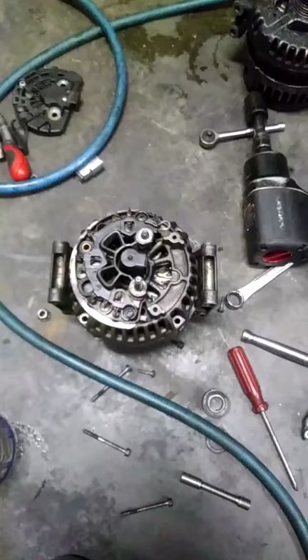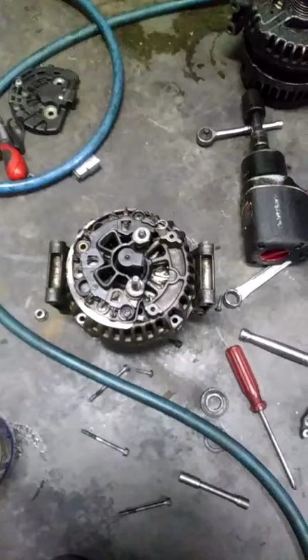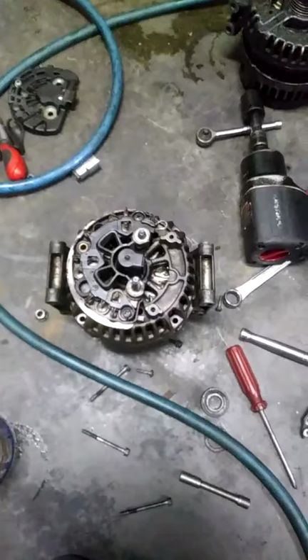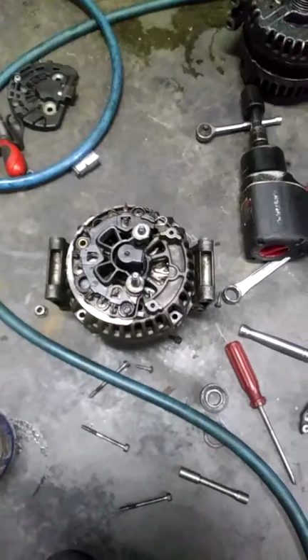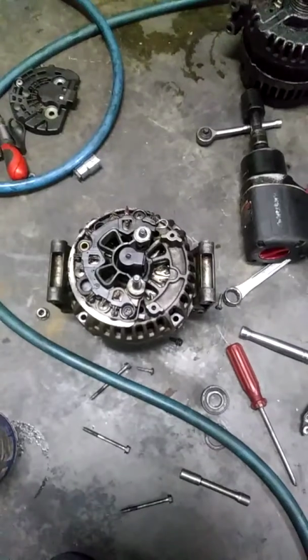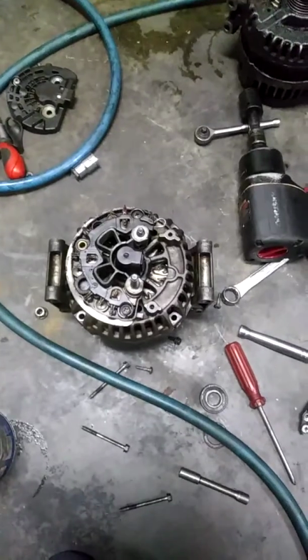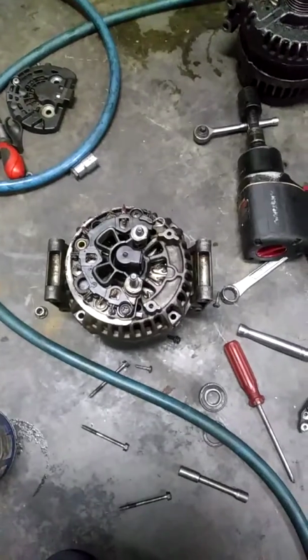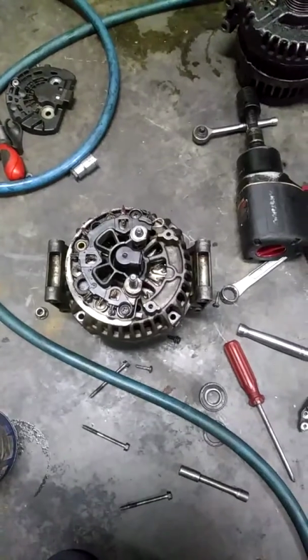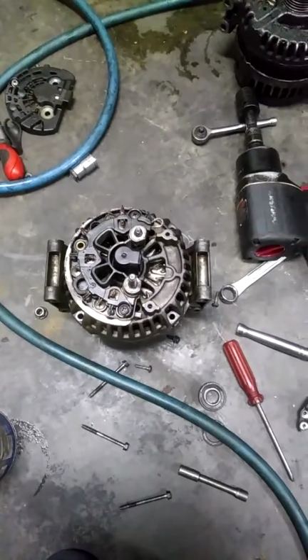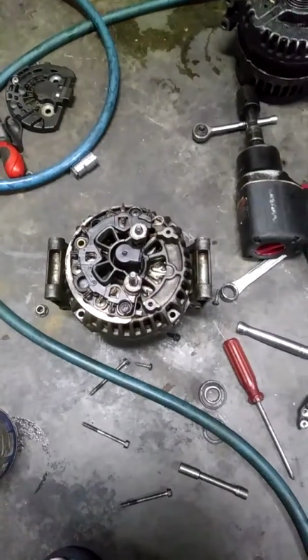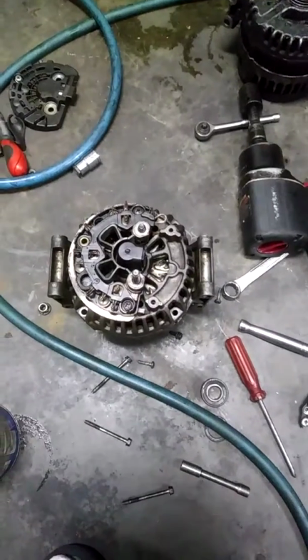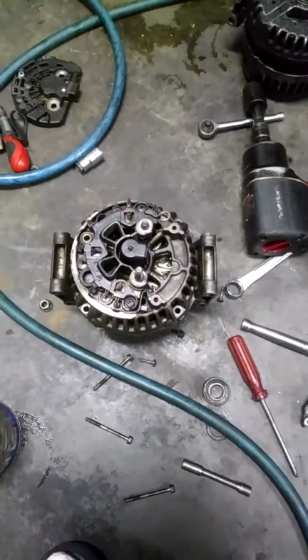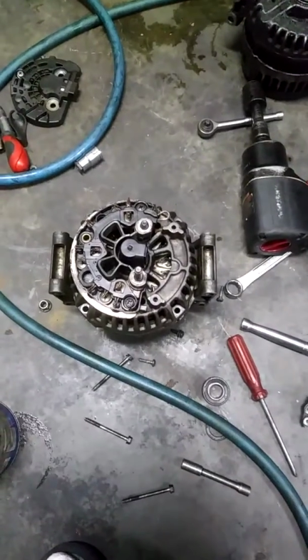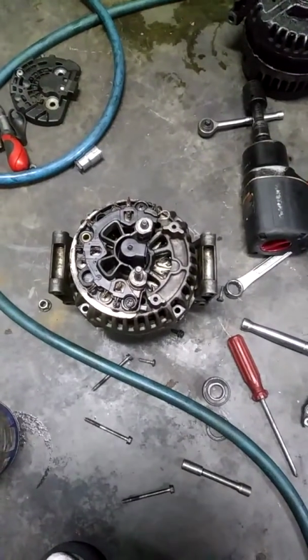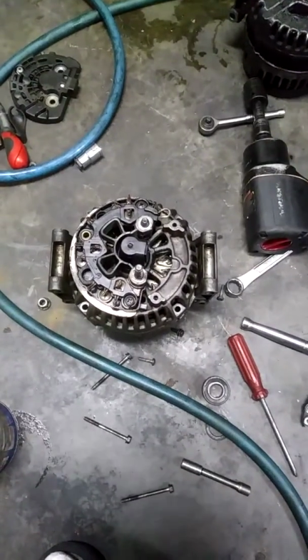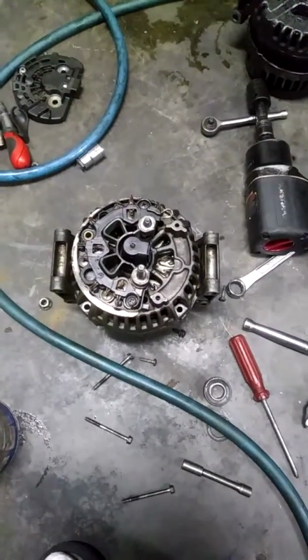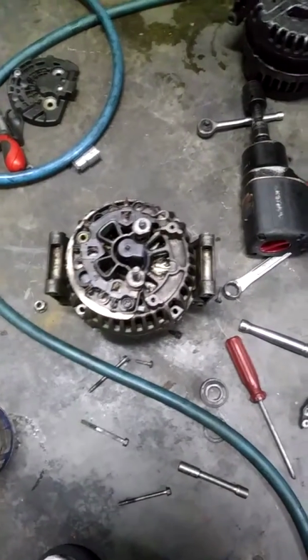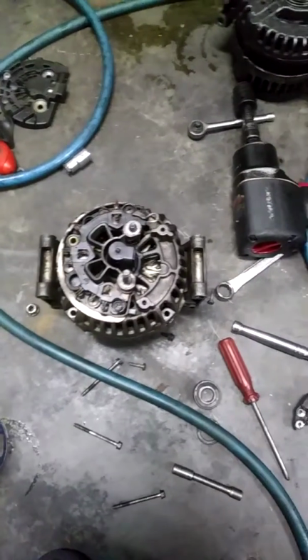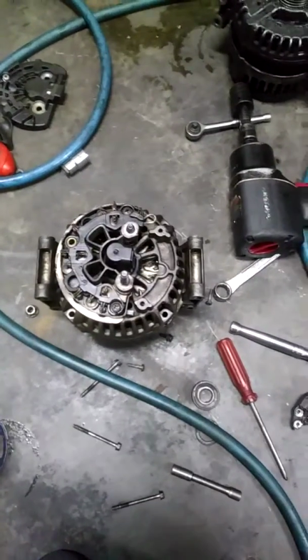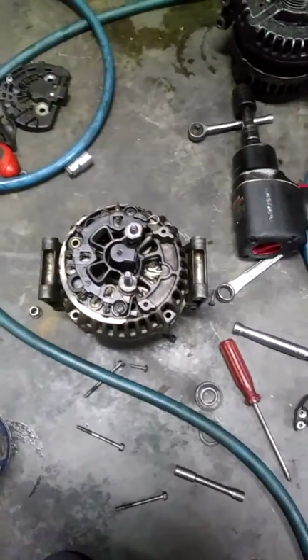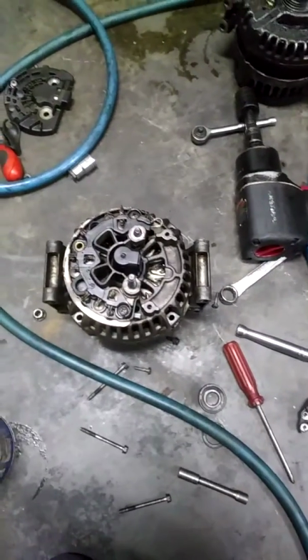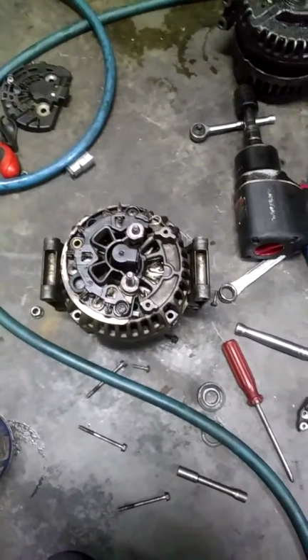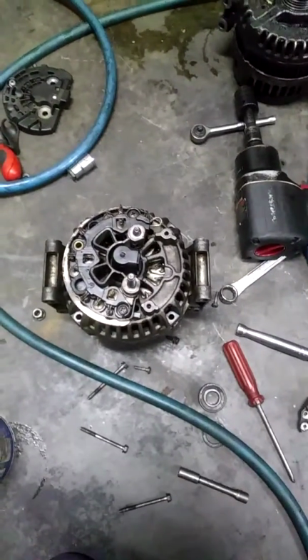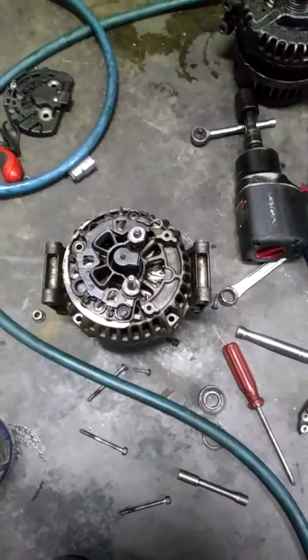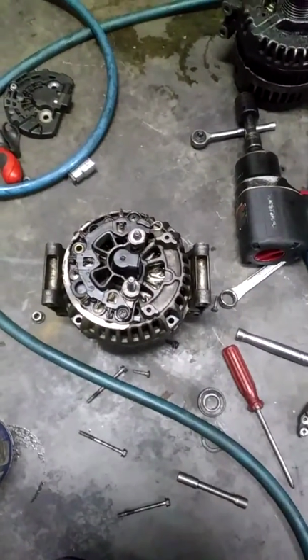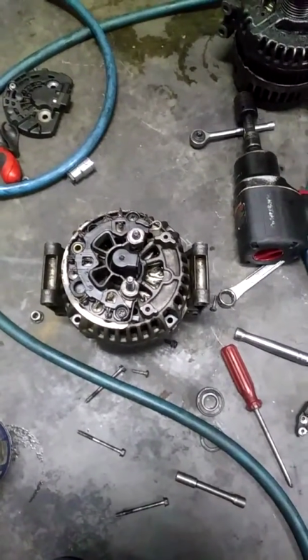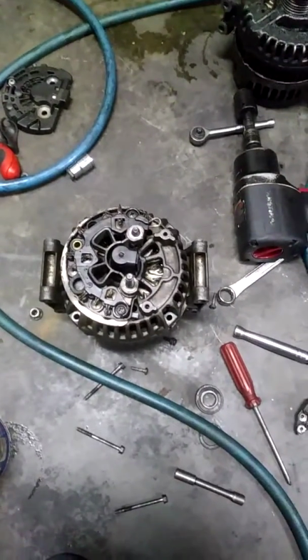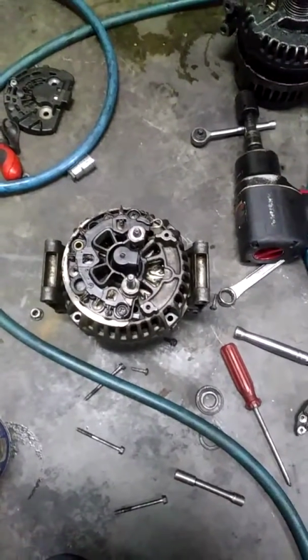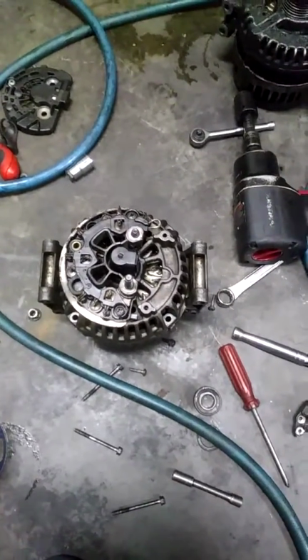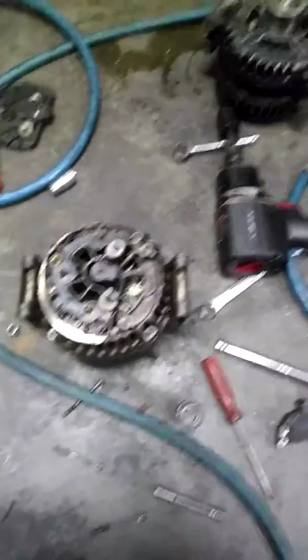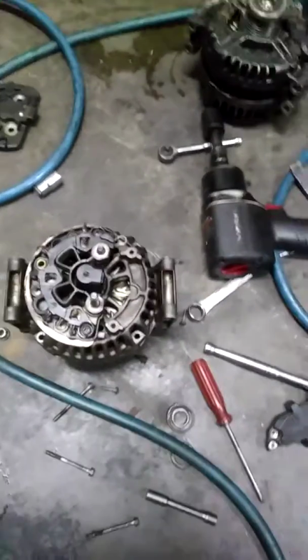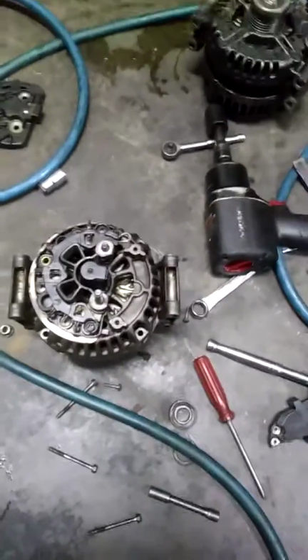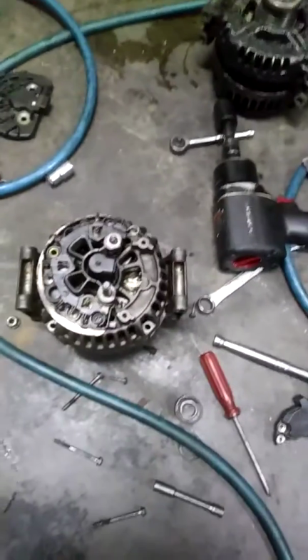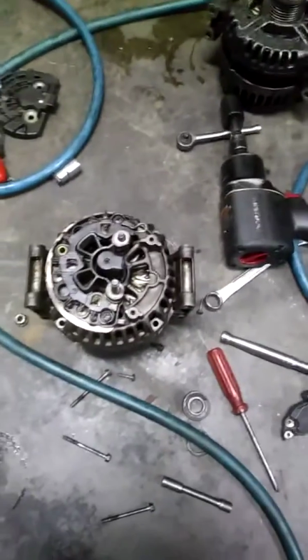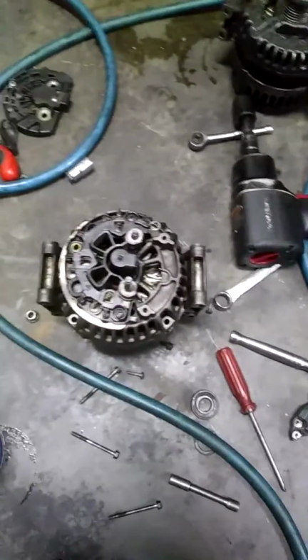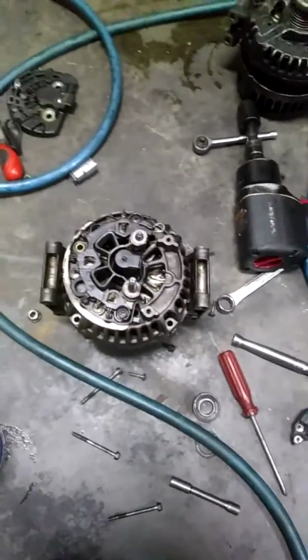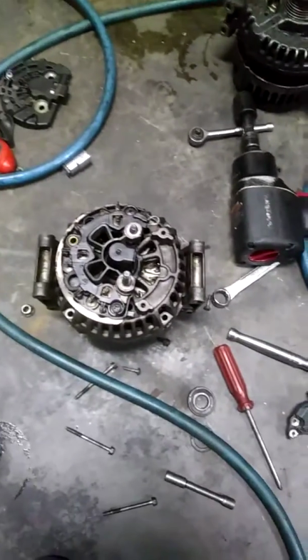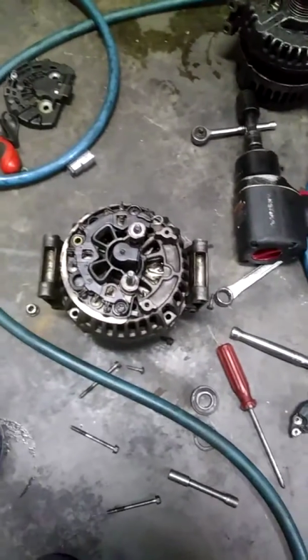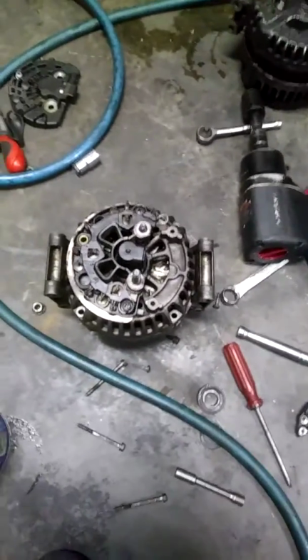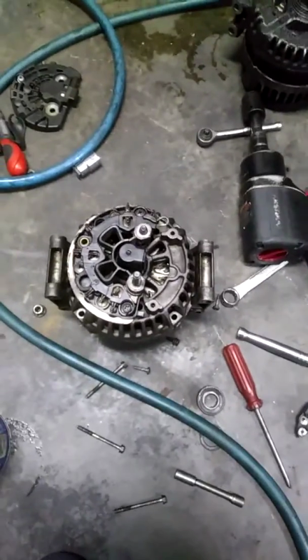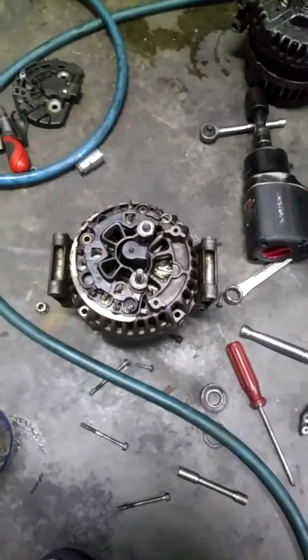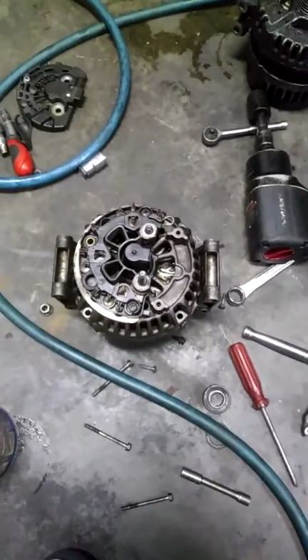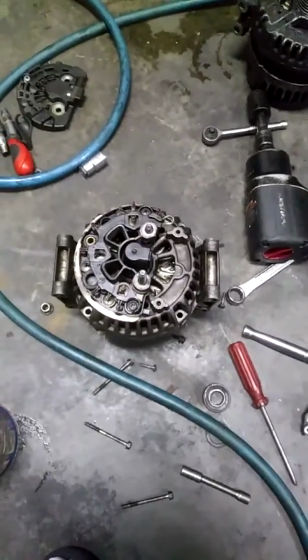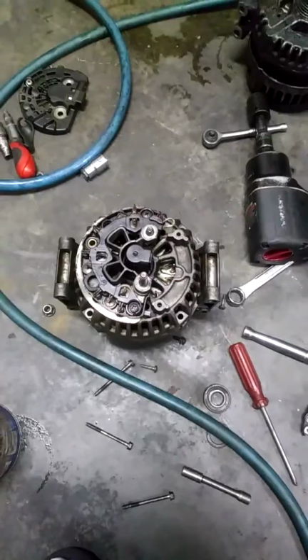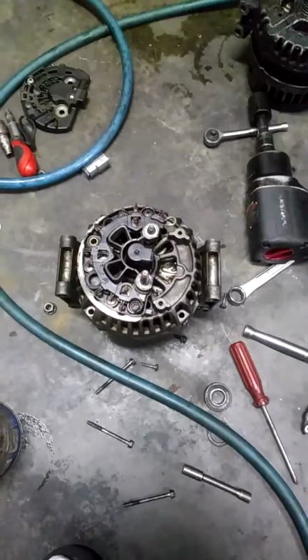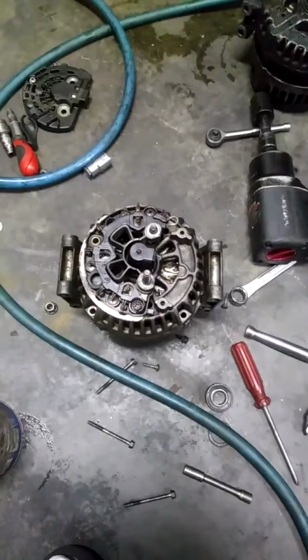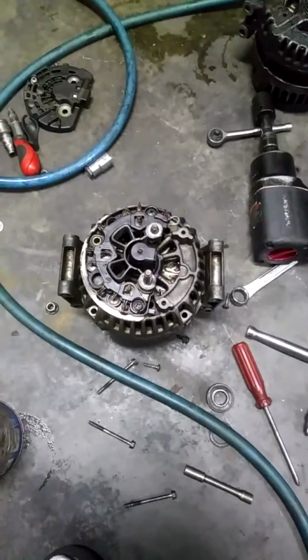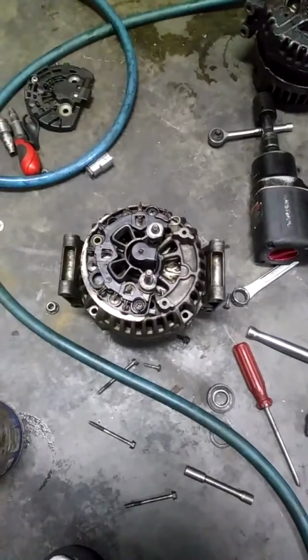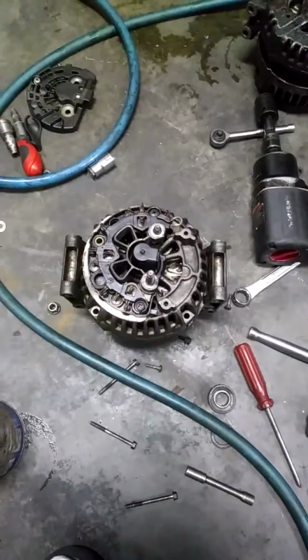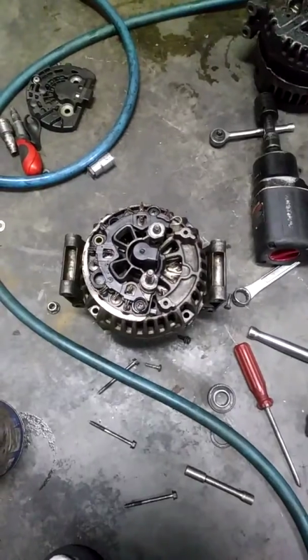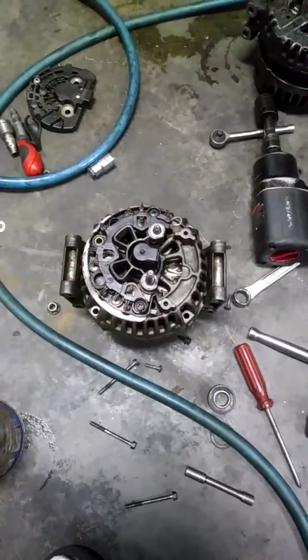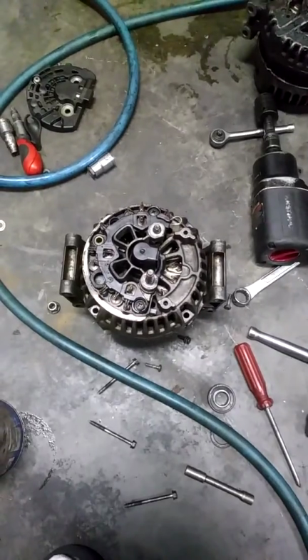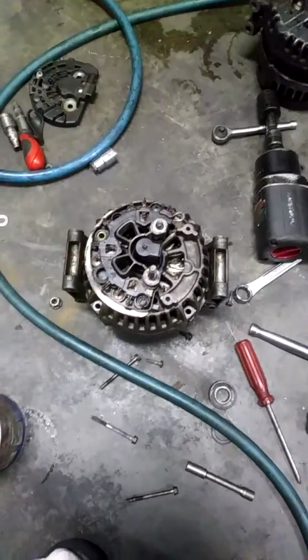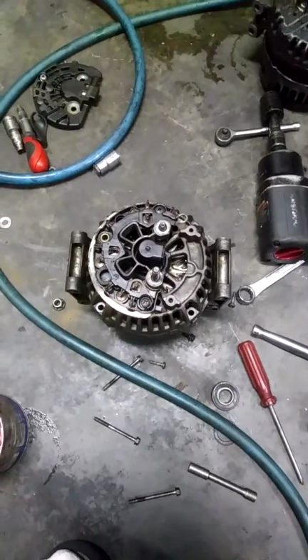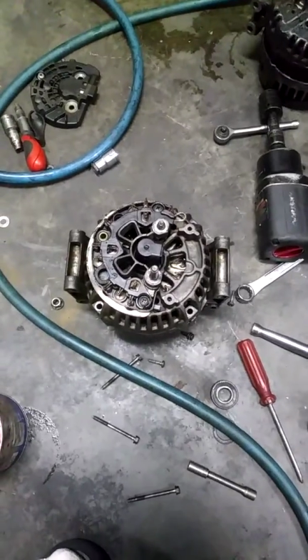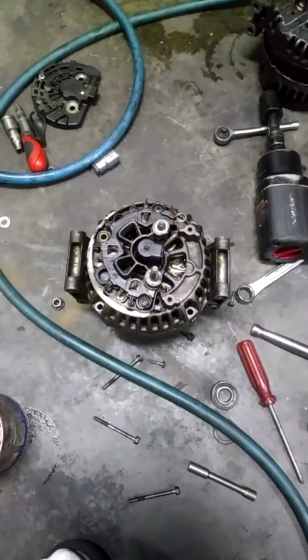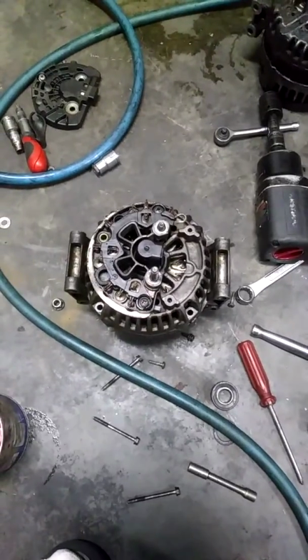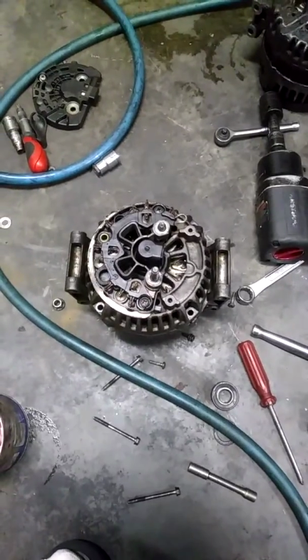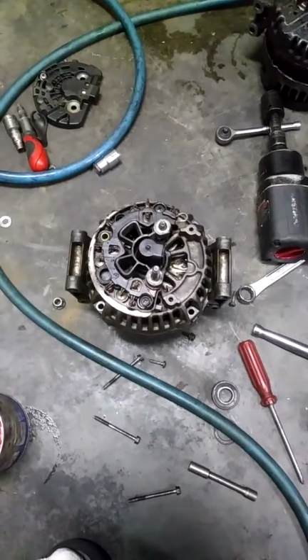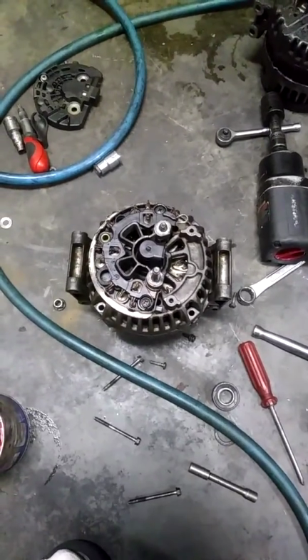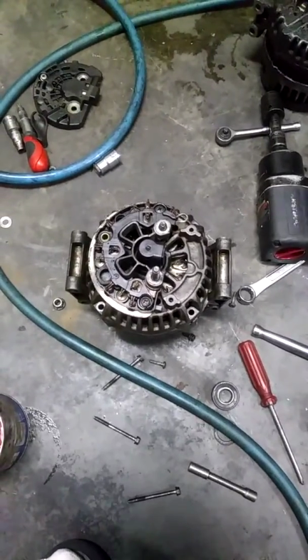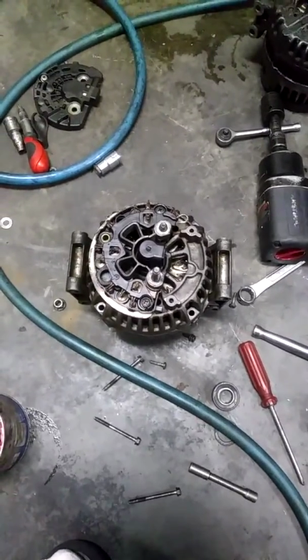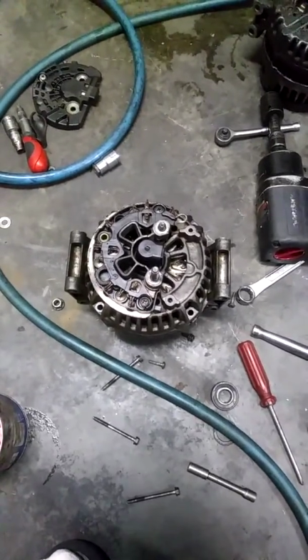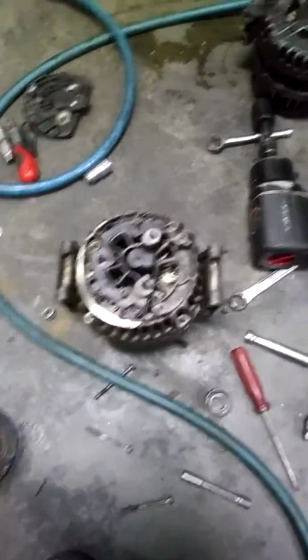I'm repairing a Bosch alternator on a 2010 C300 C-class.